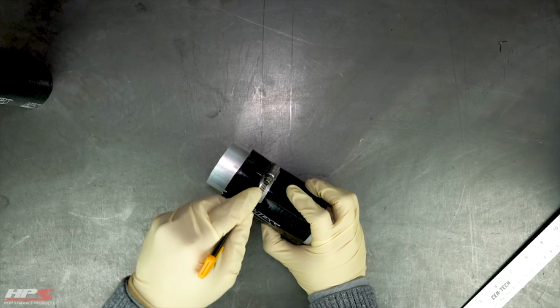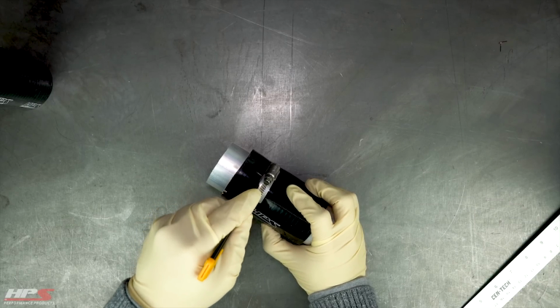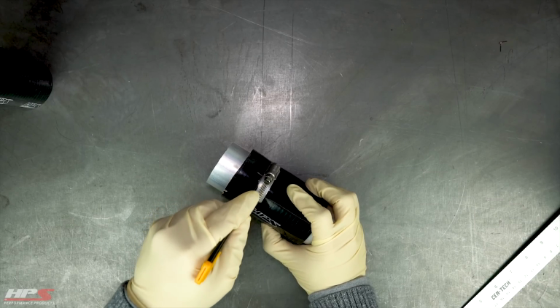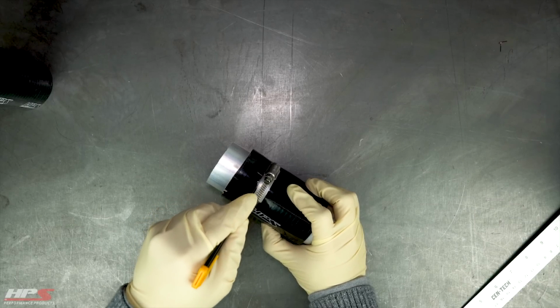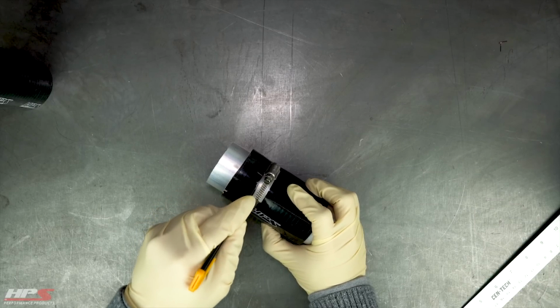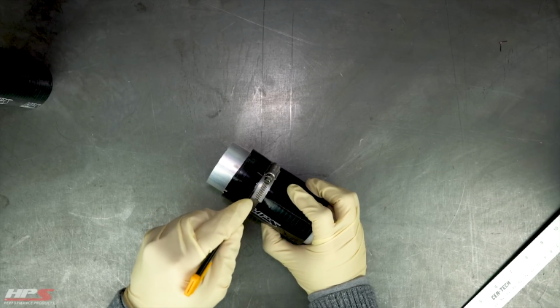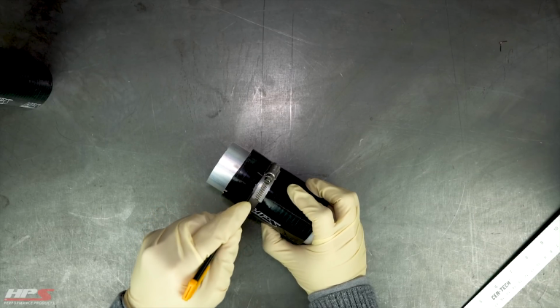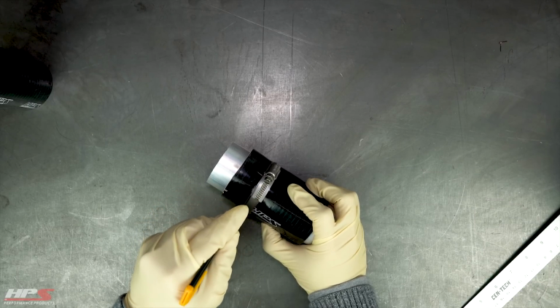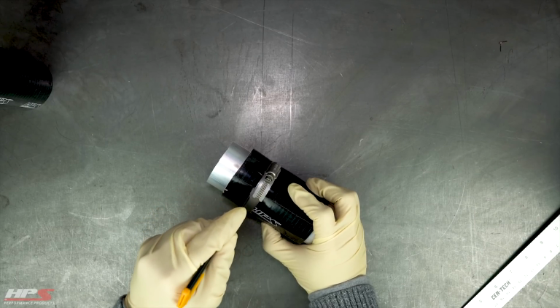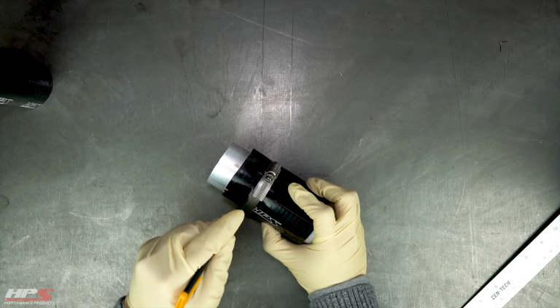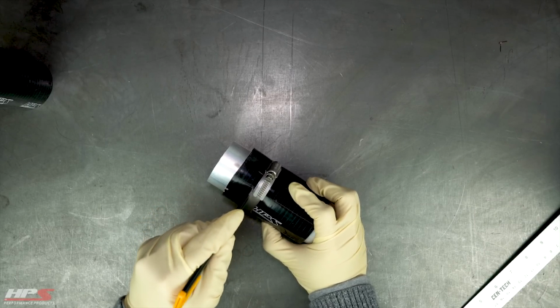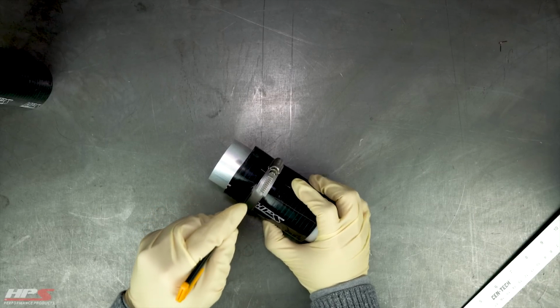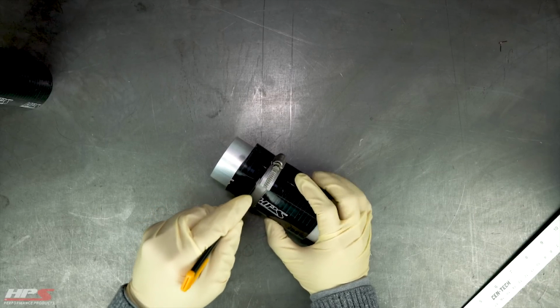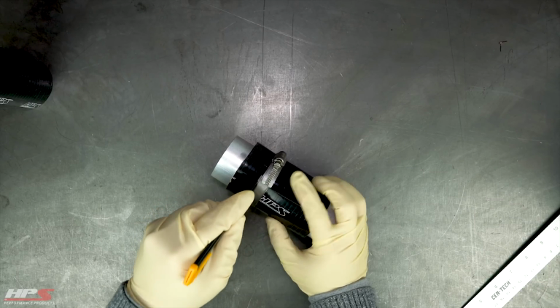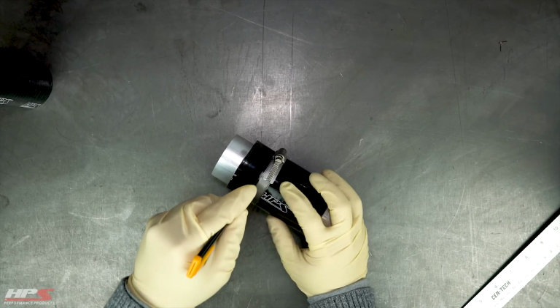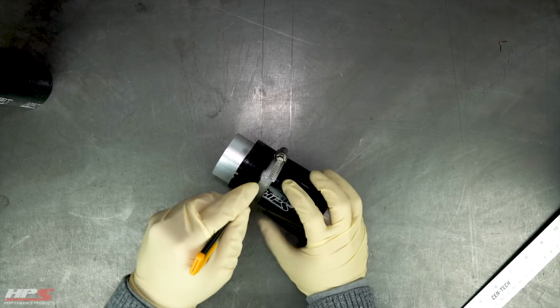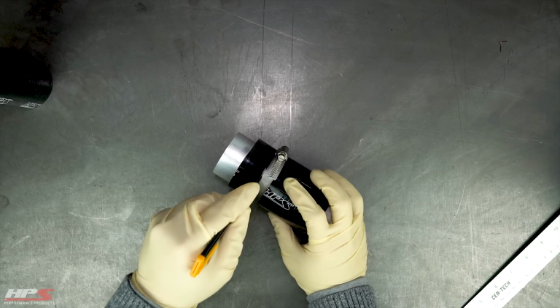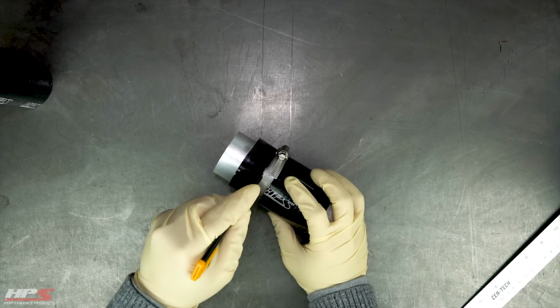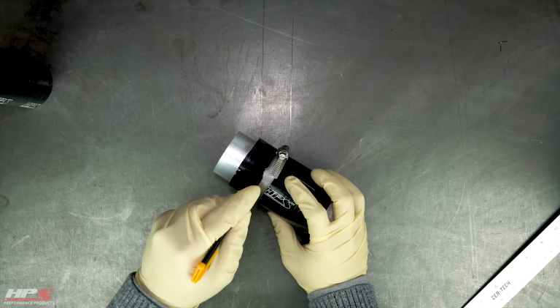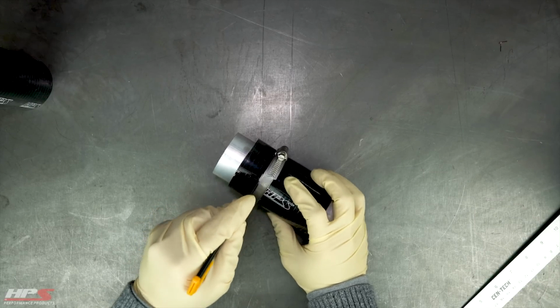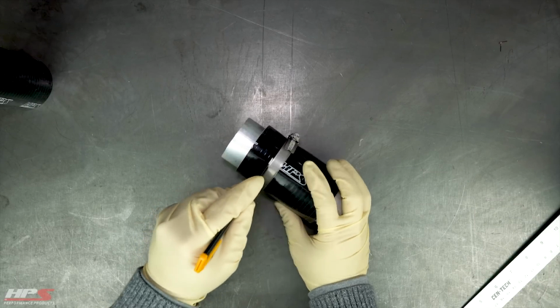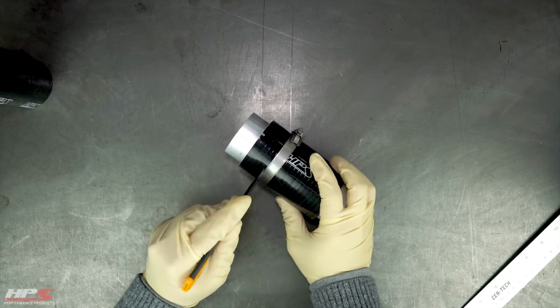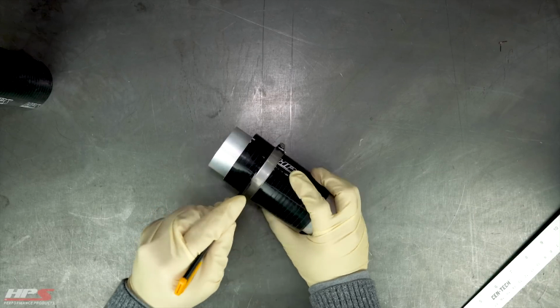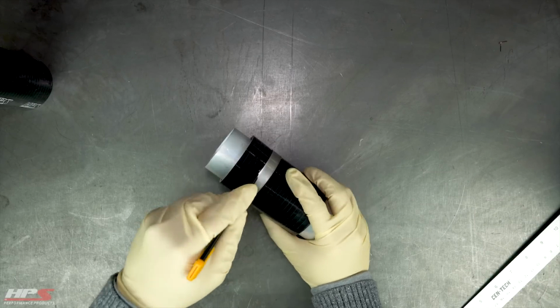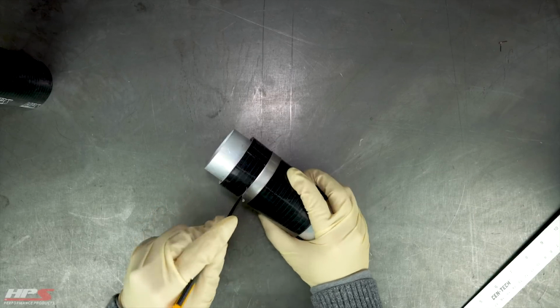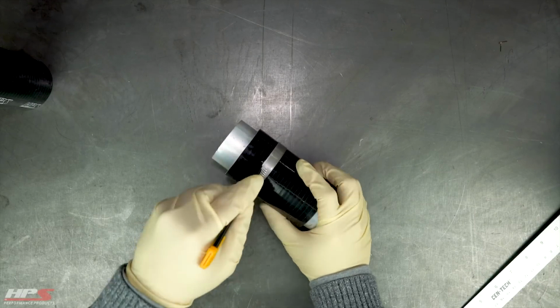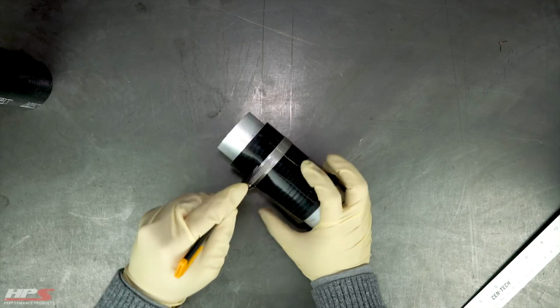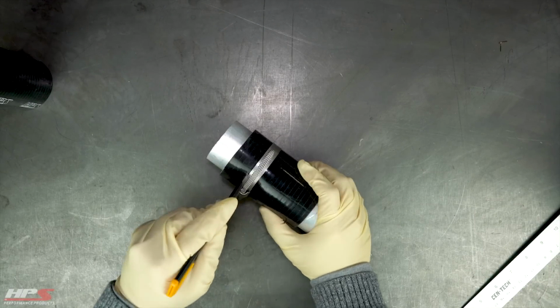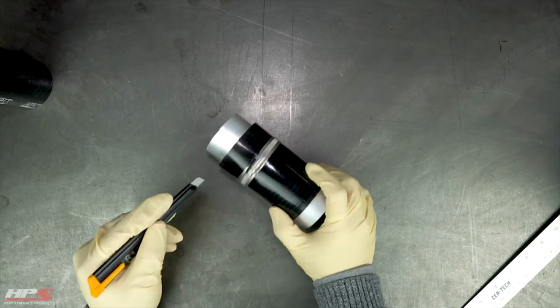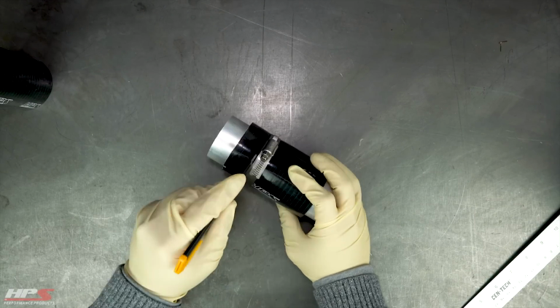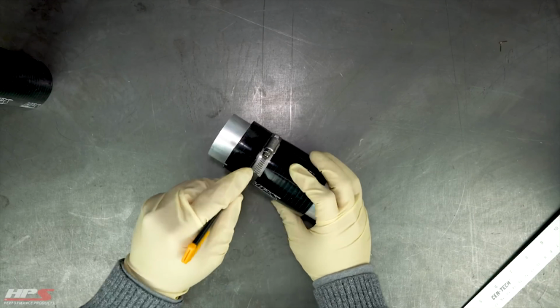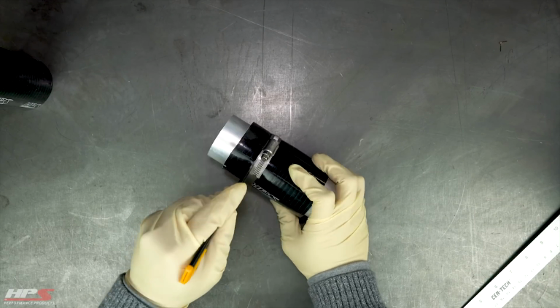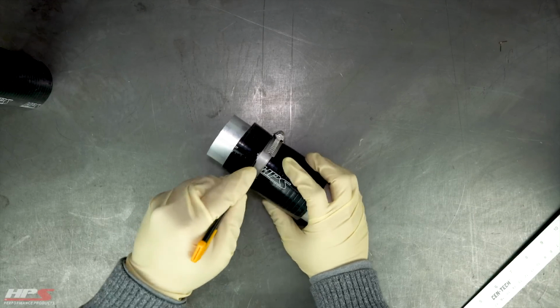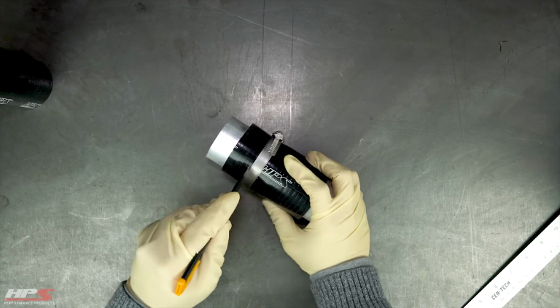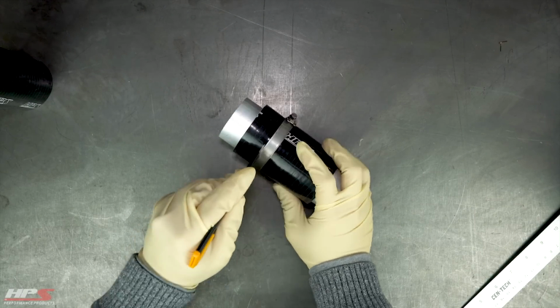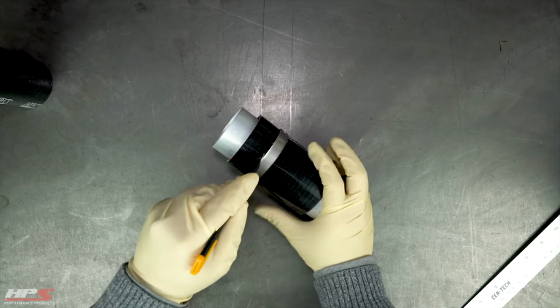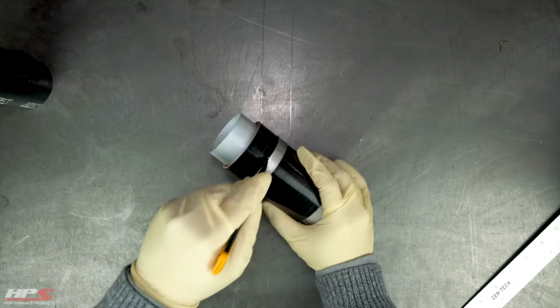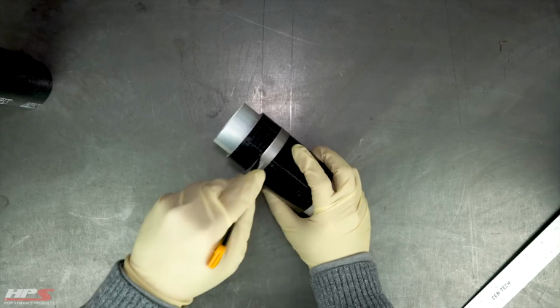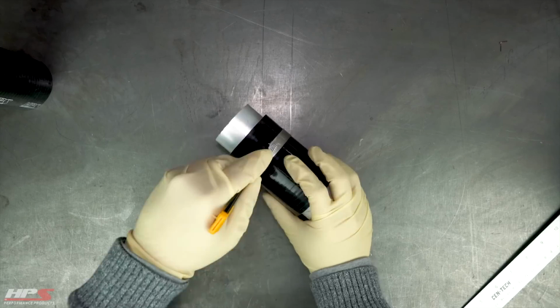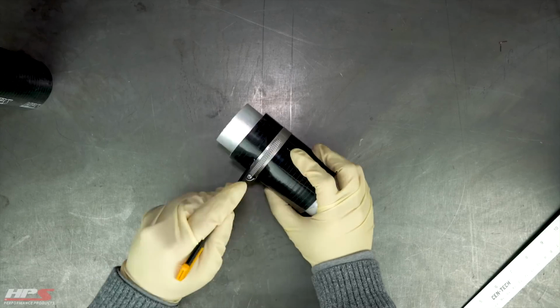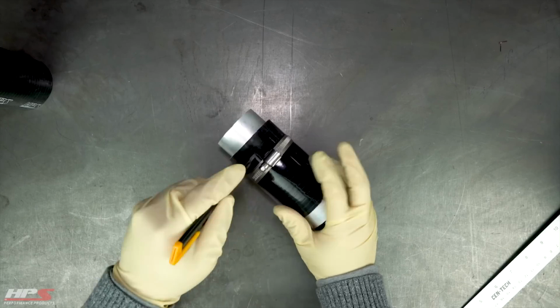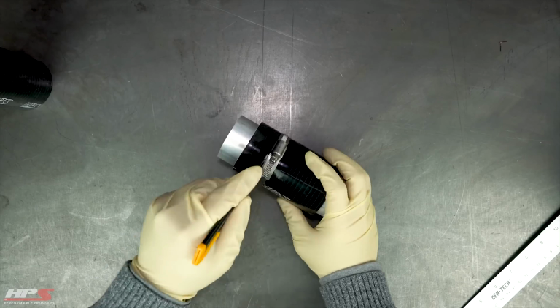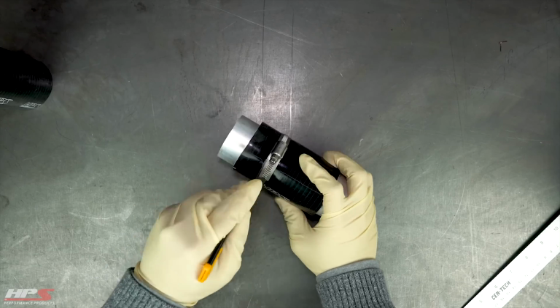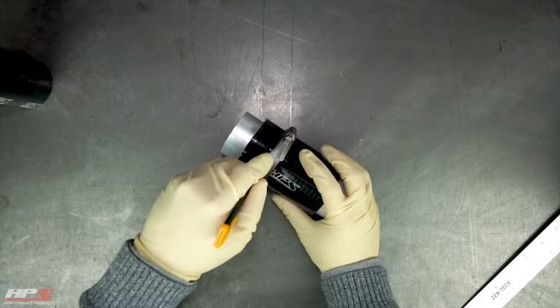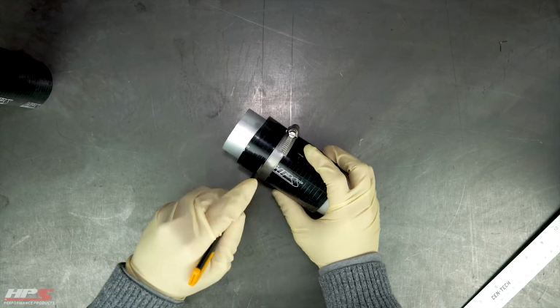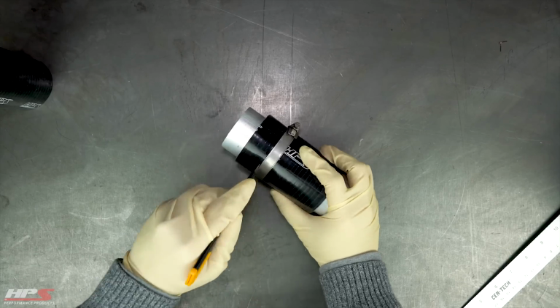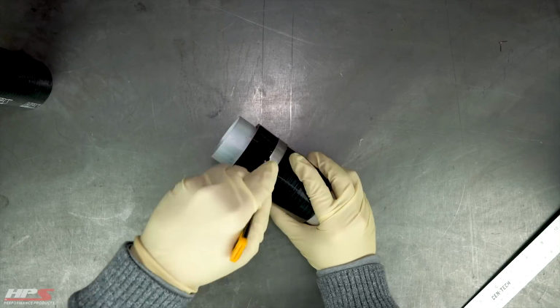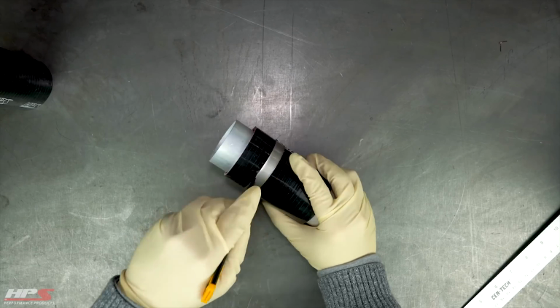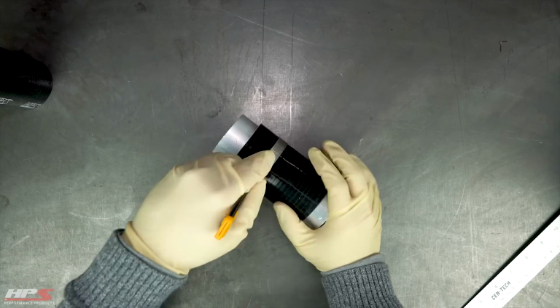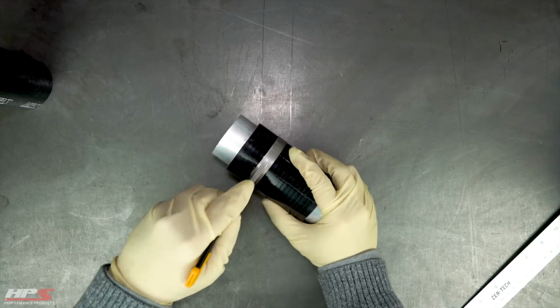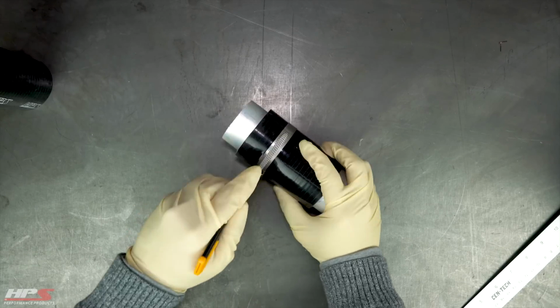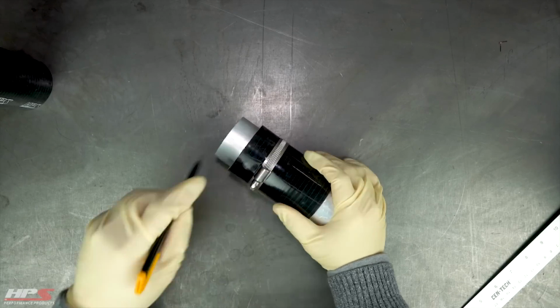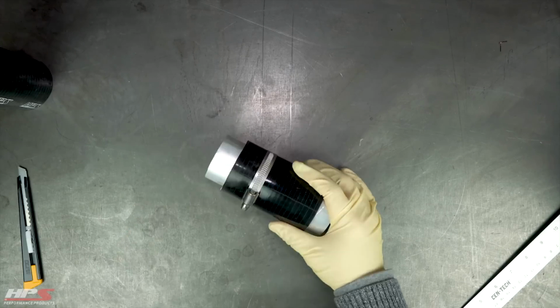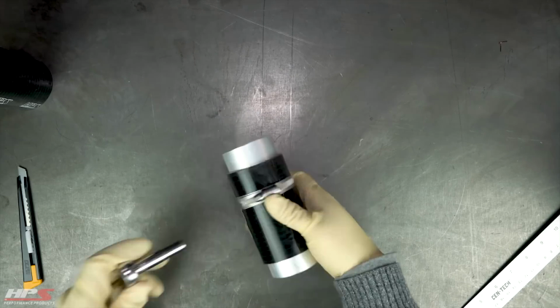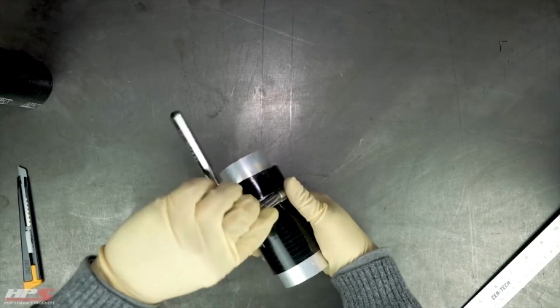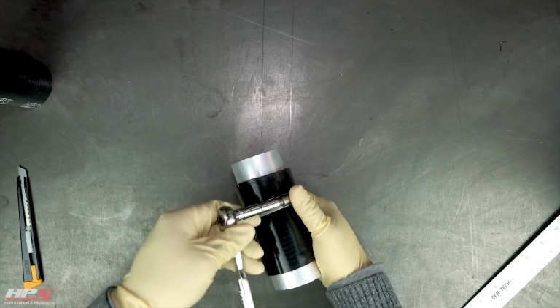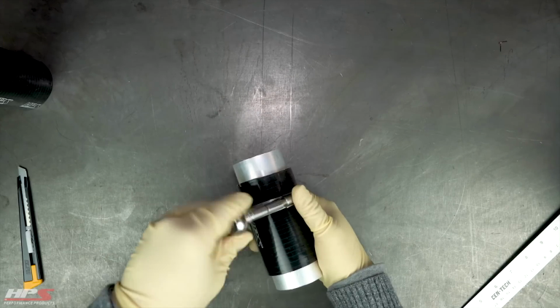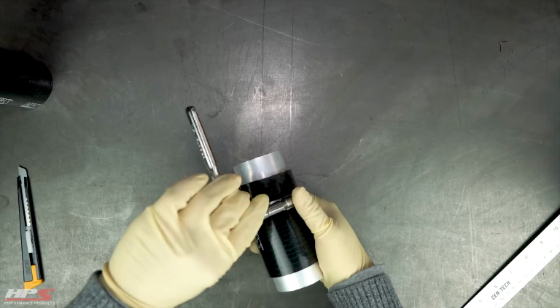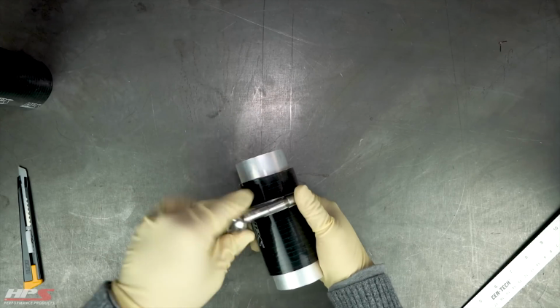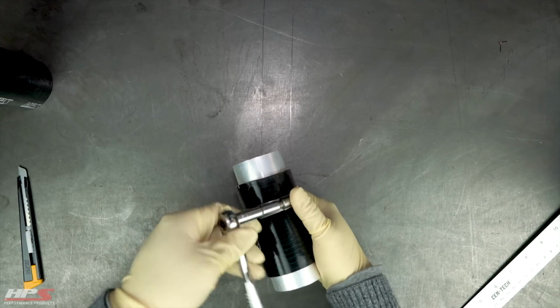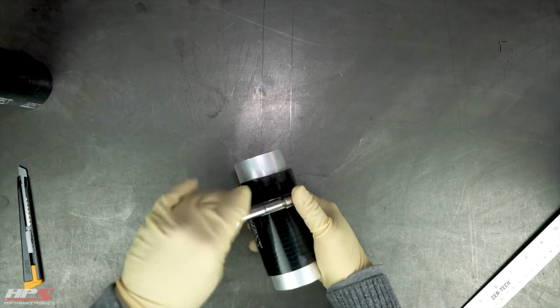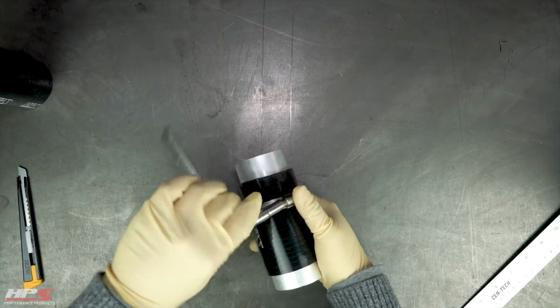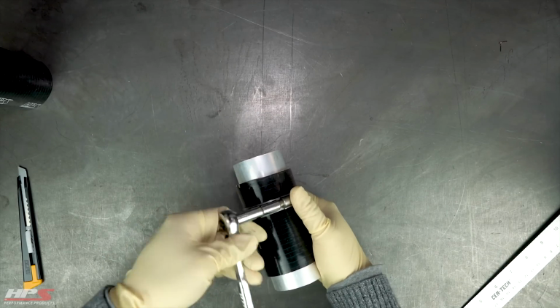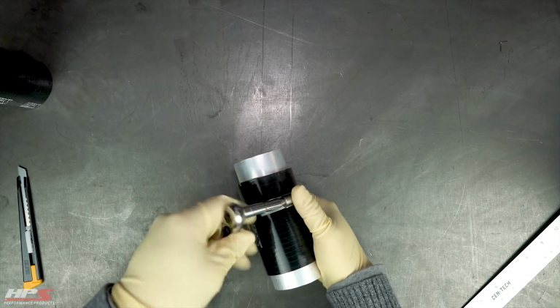You'll need the insert installed only until you cut about three quarters of the way through. If you cut all the way through, you can damage both the insert and the blade.